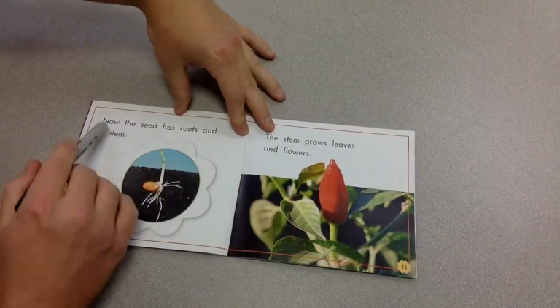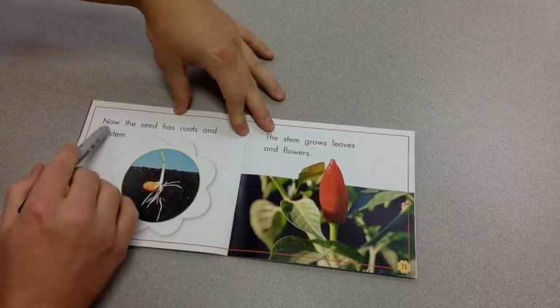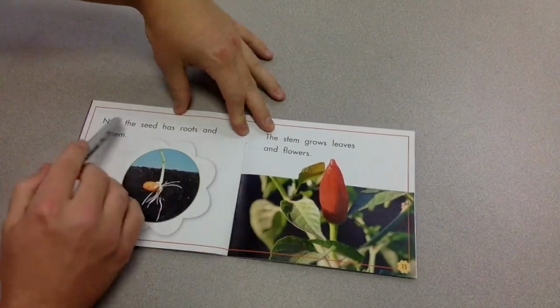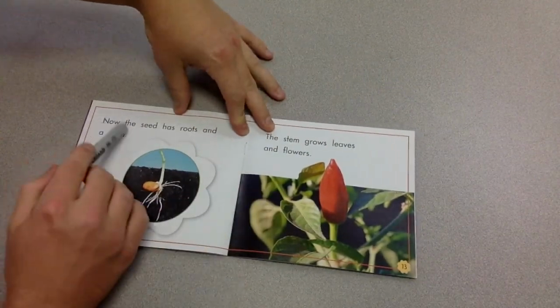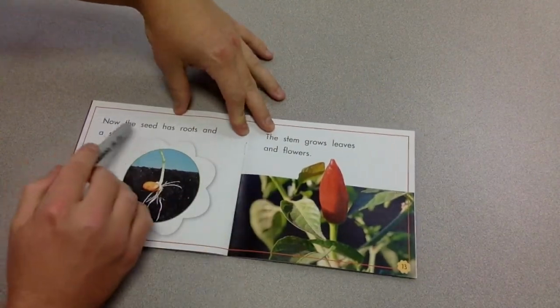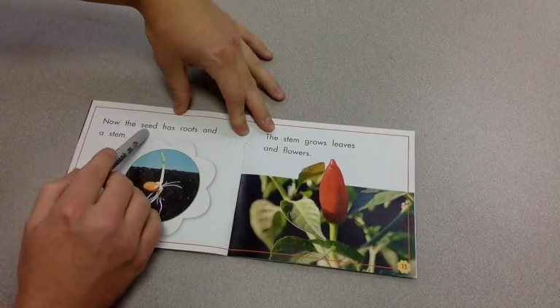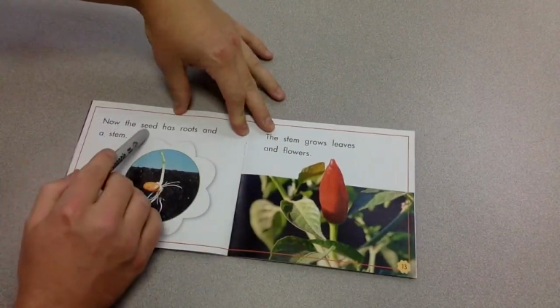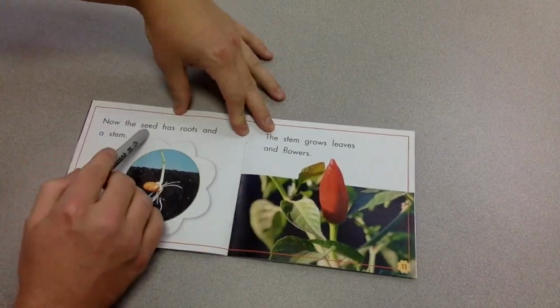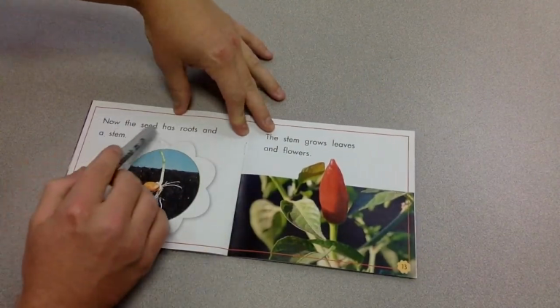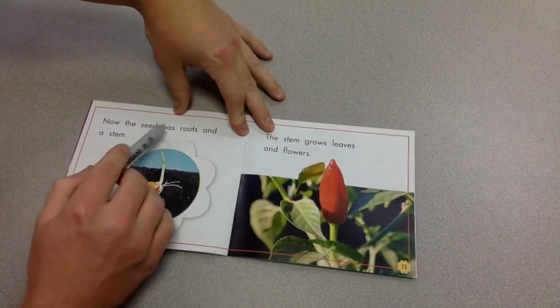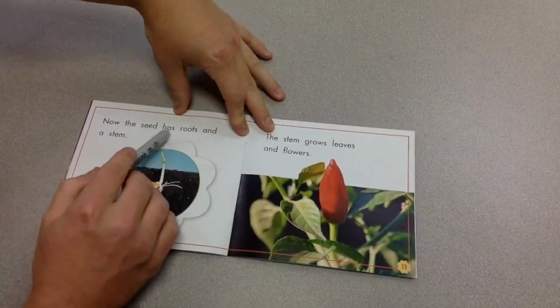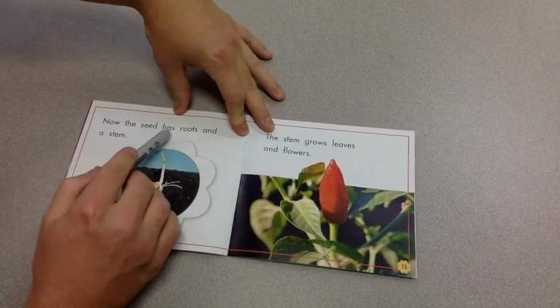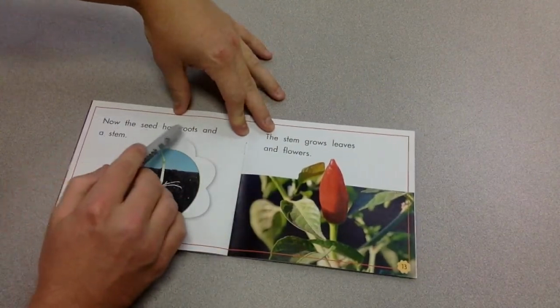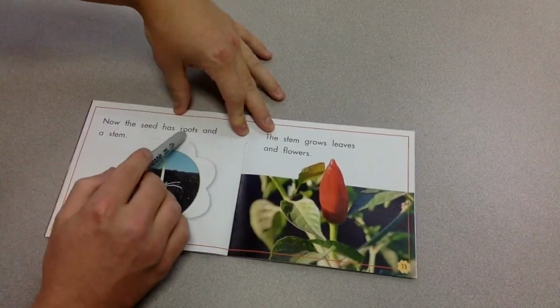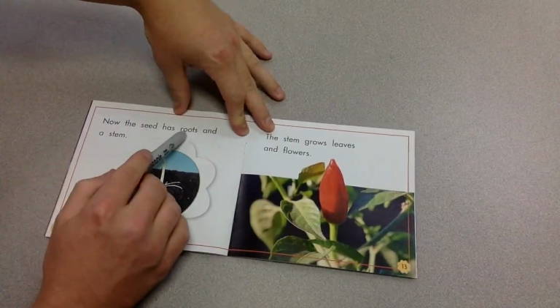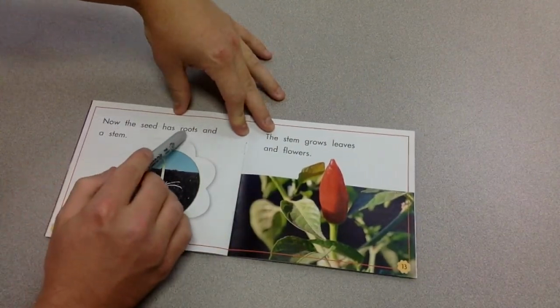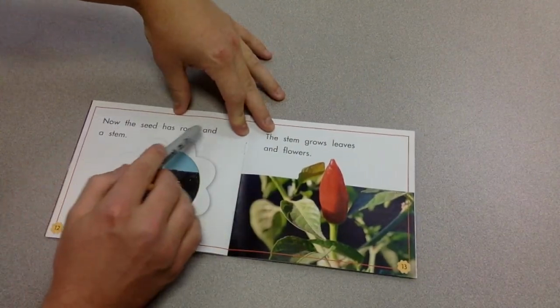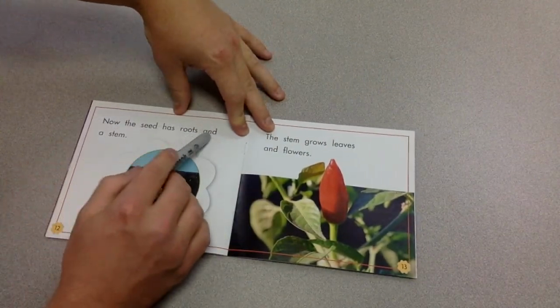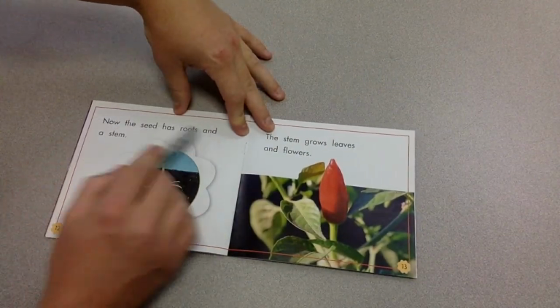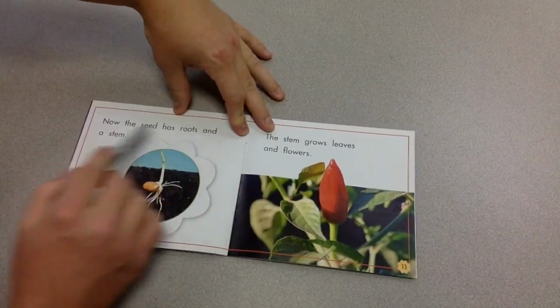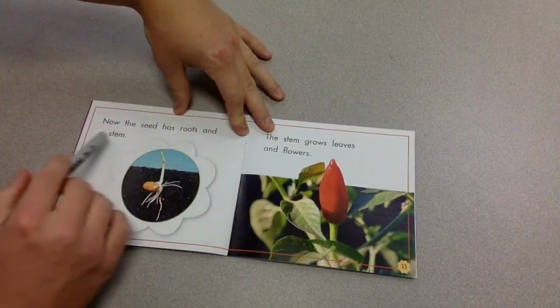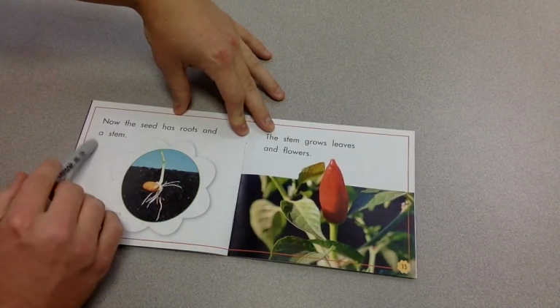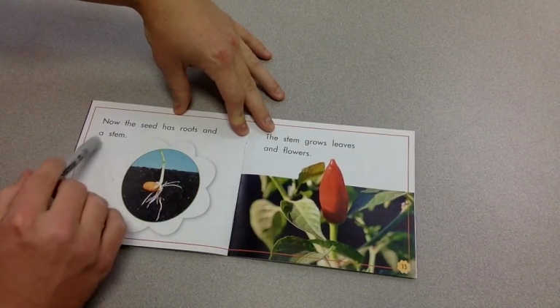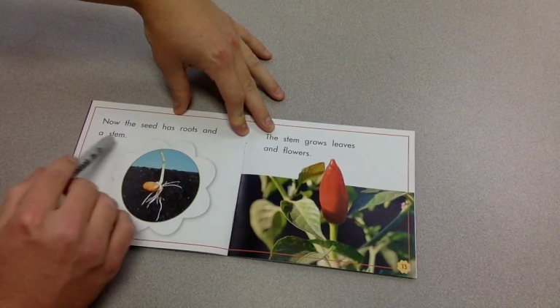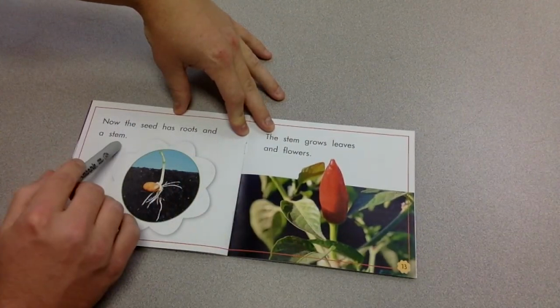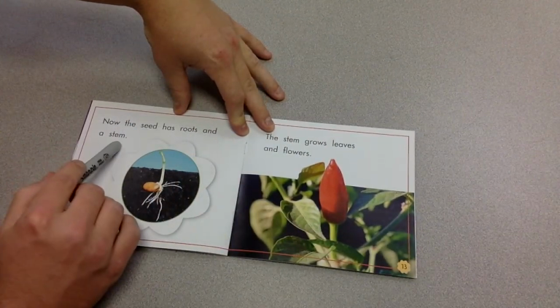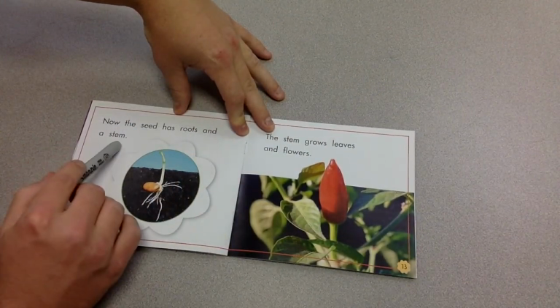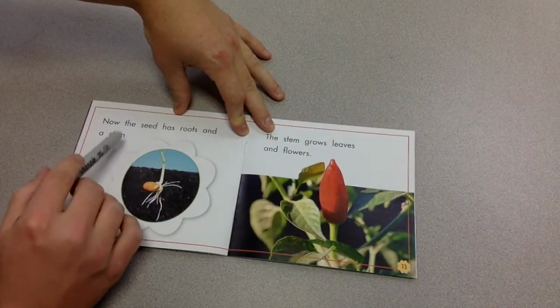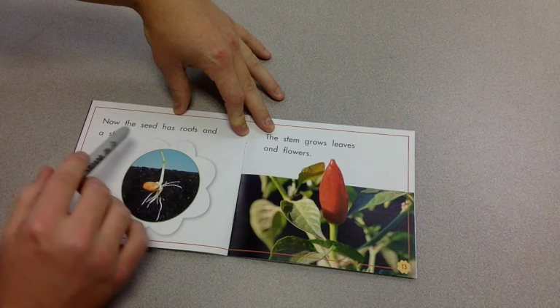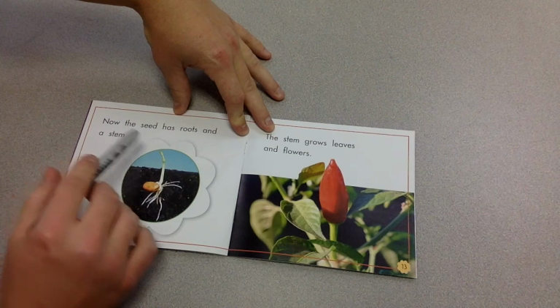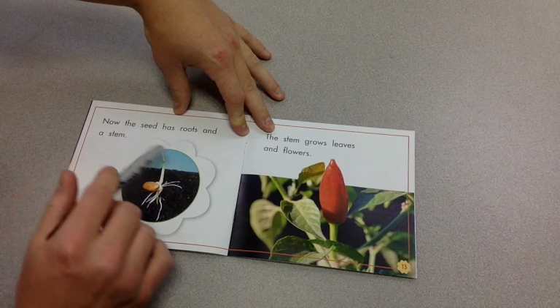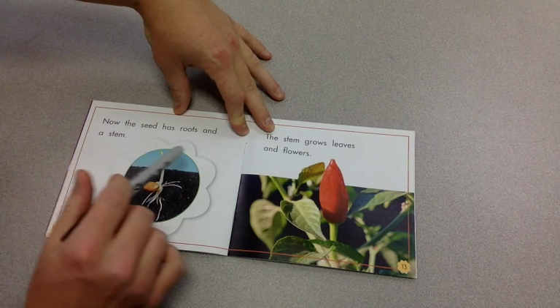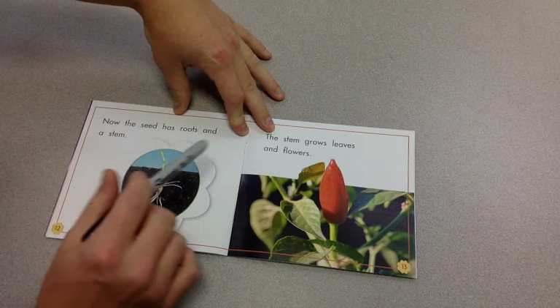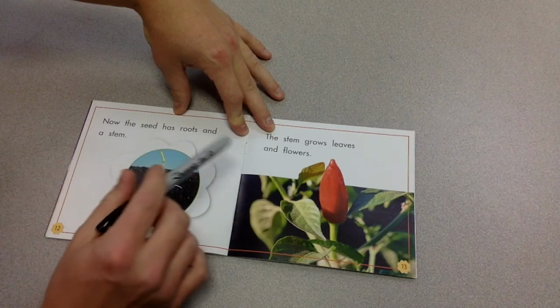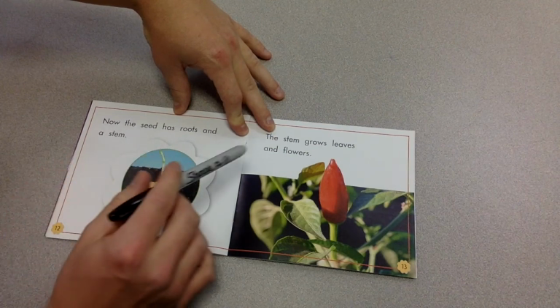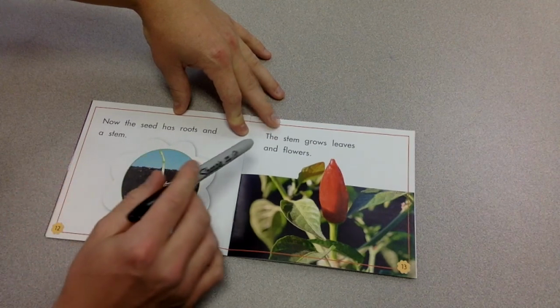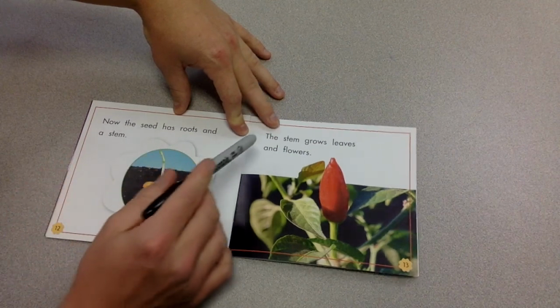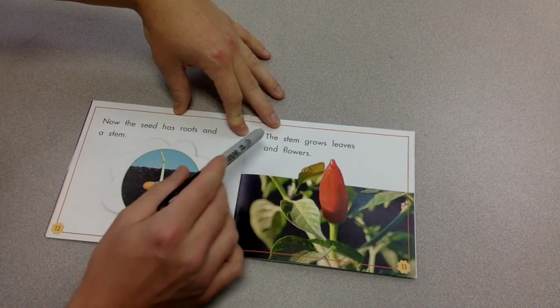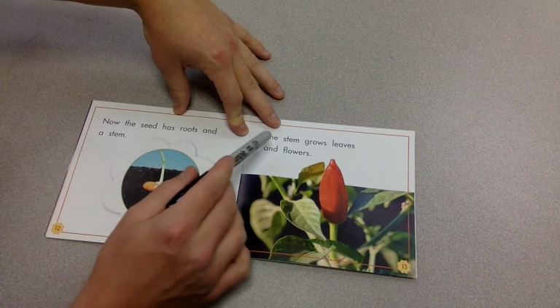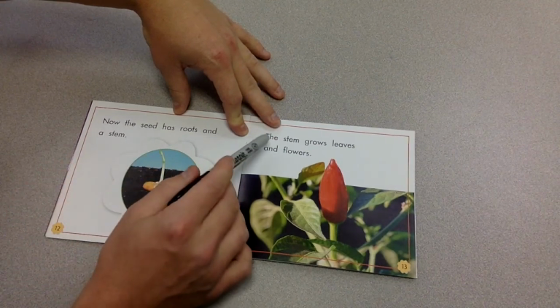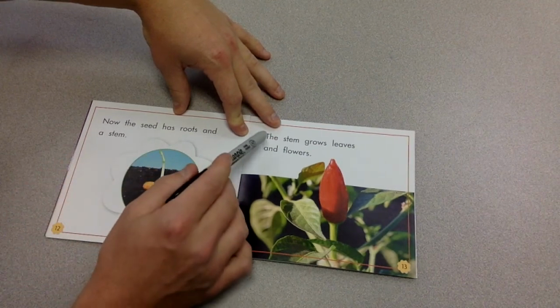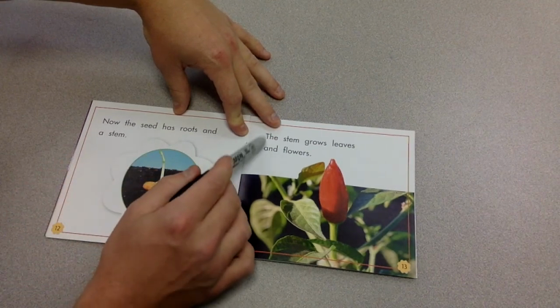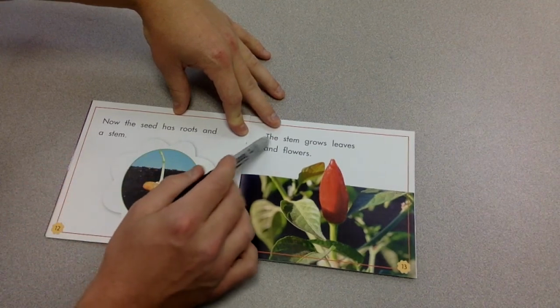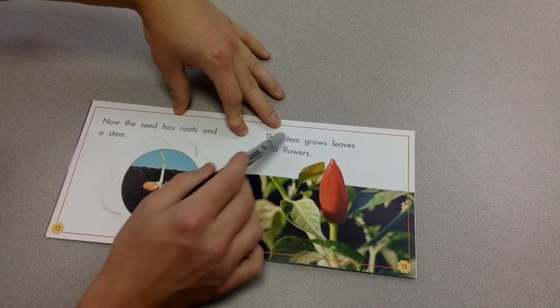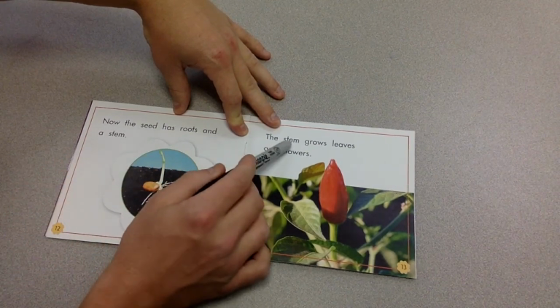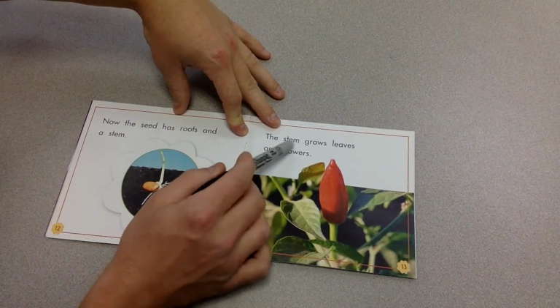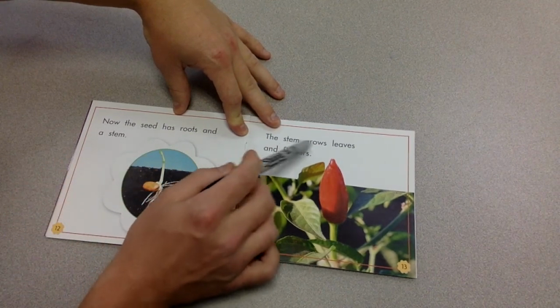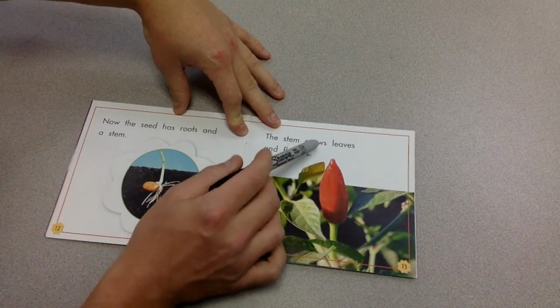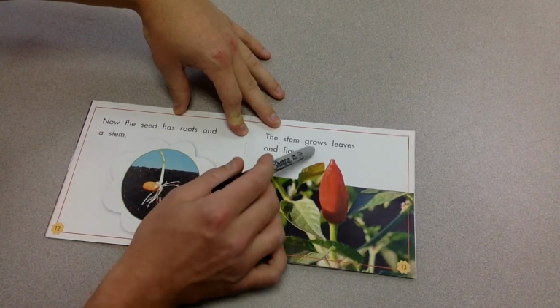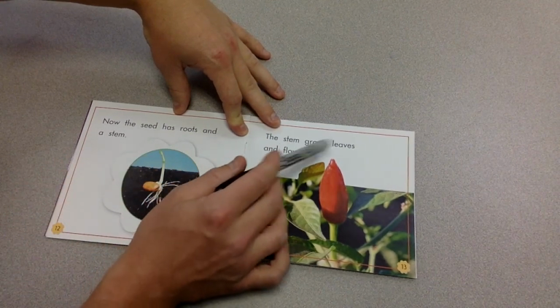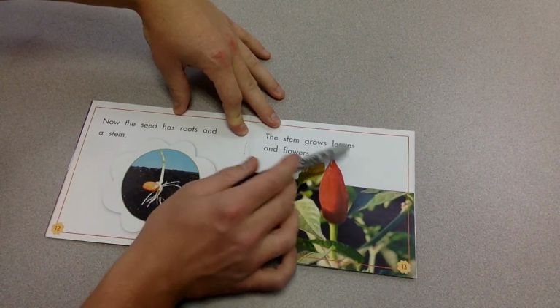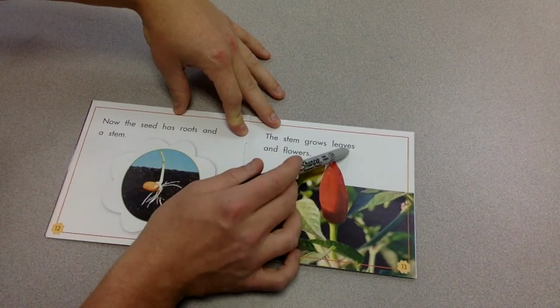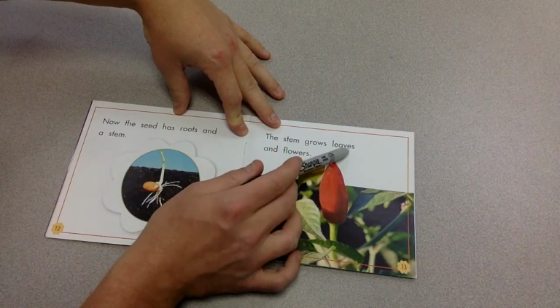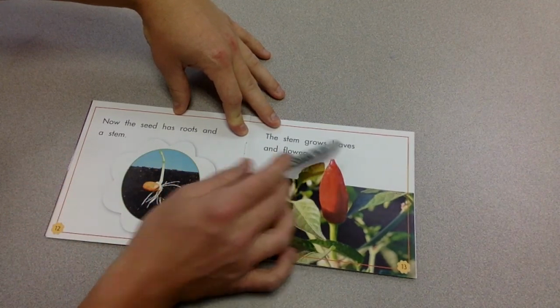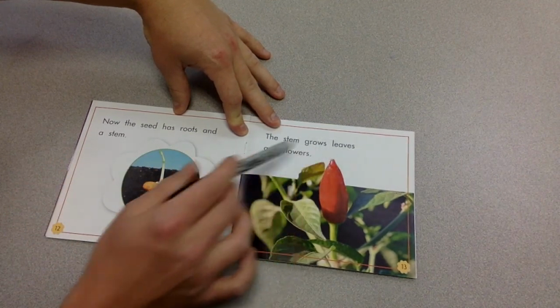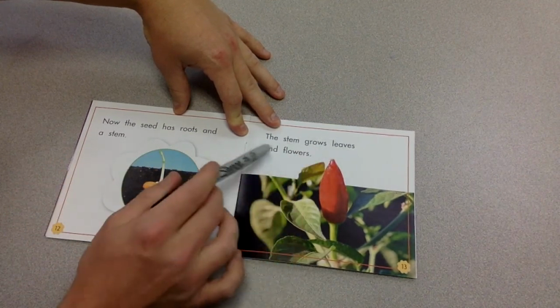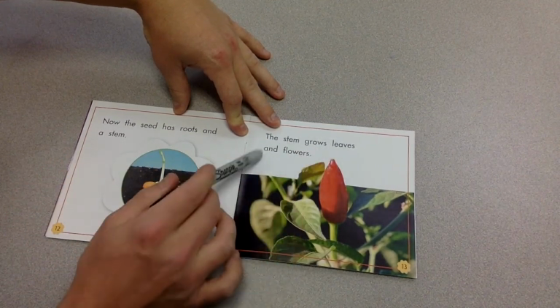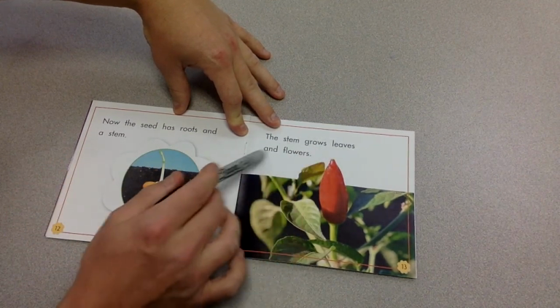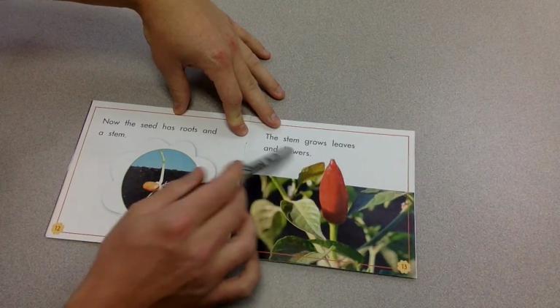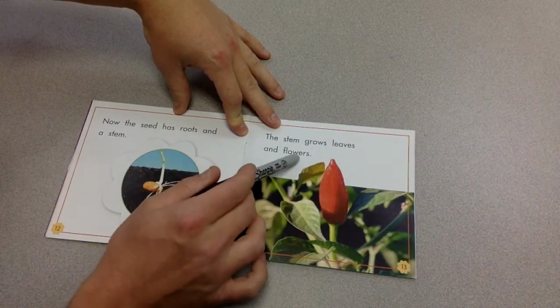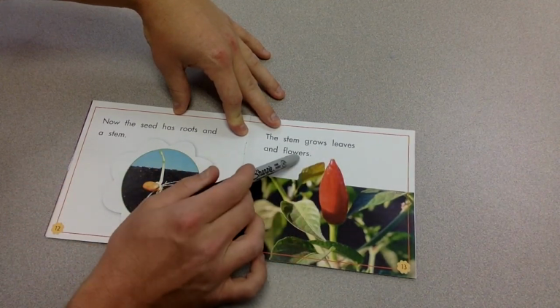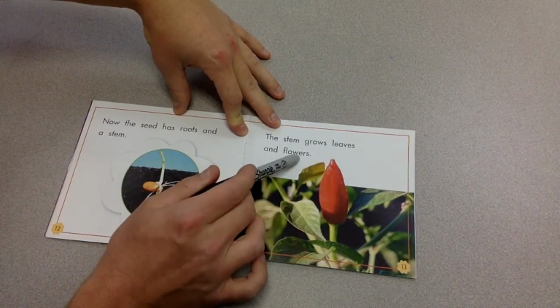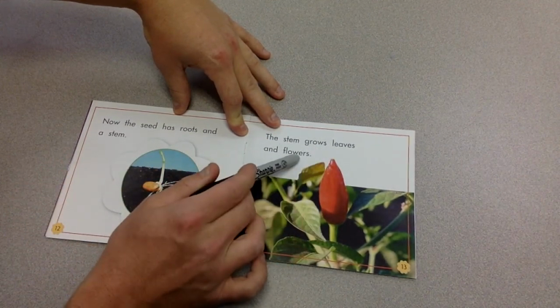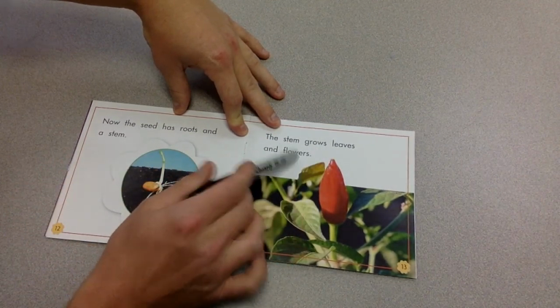Now the seed has roots and a stem. The stem grows leaves and flowers.